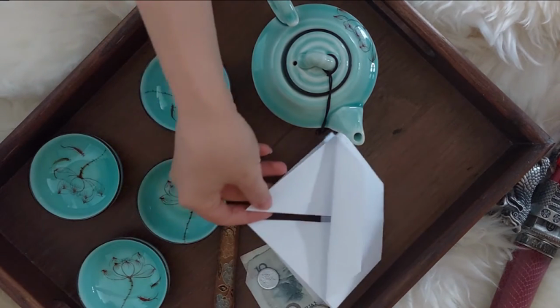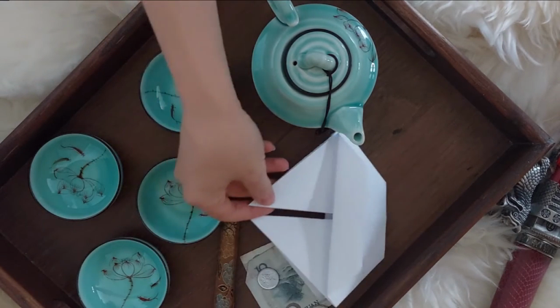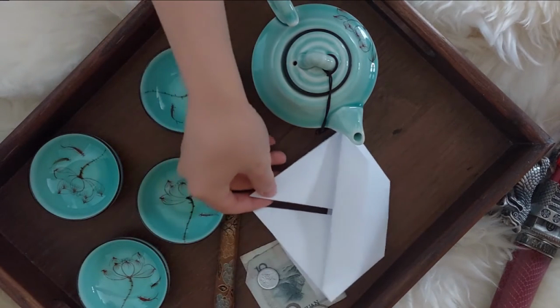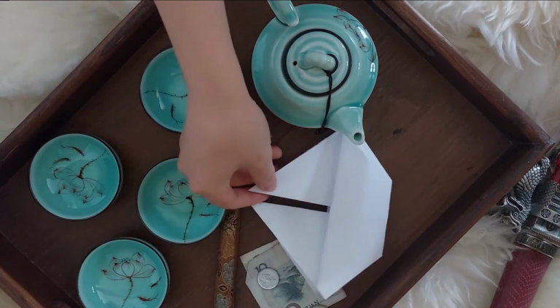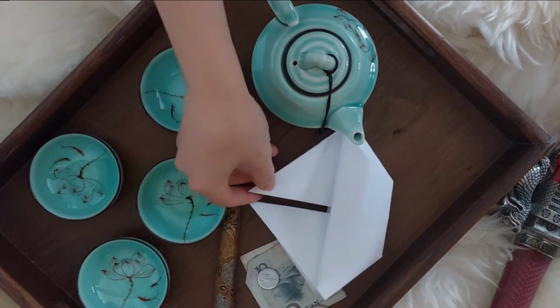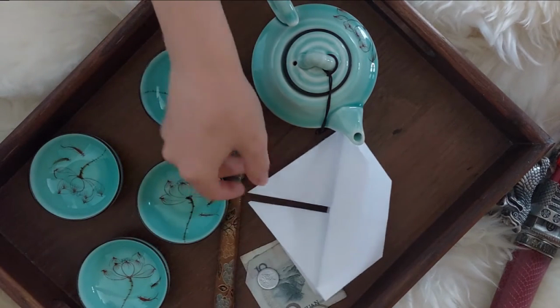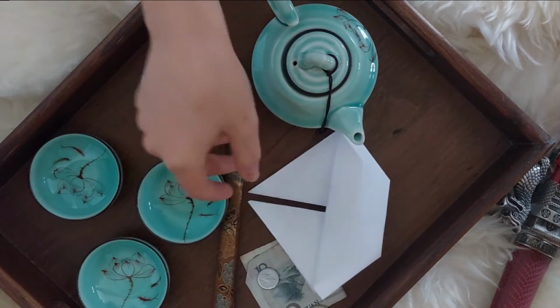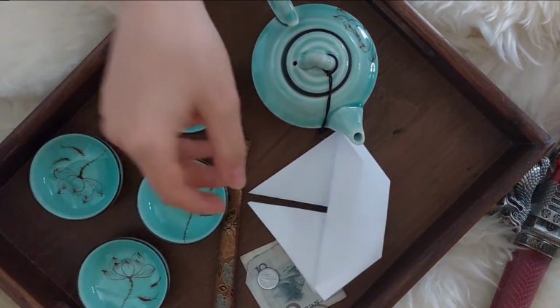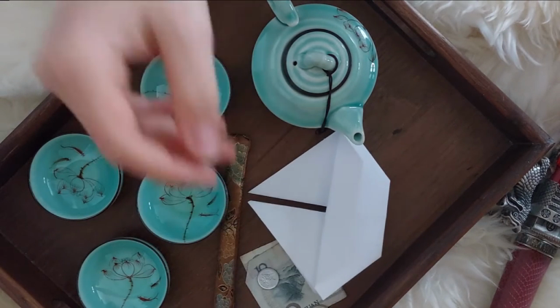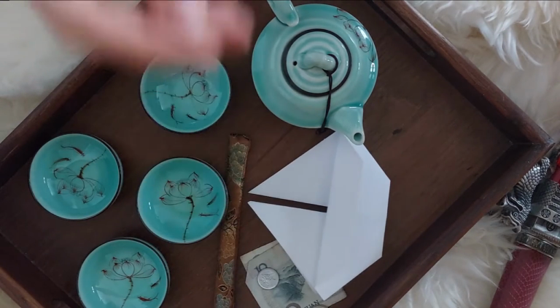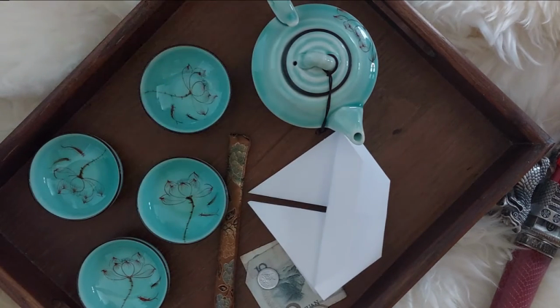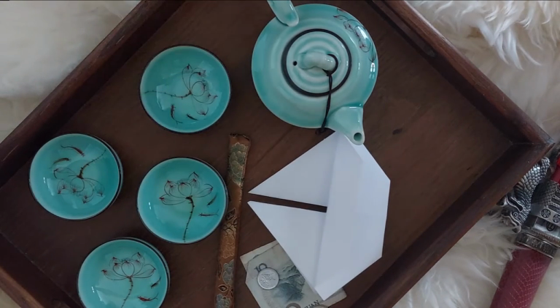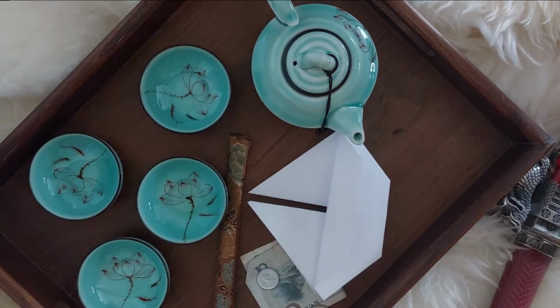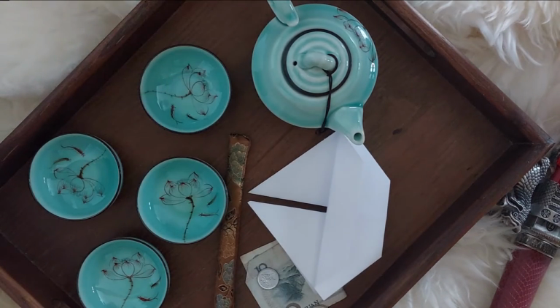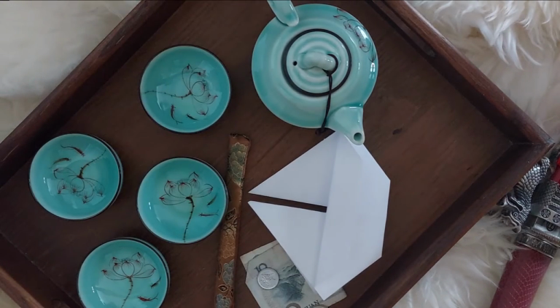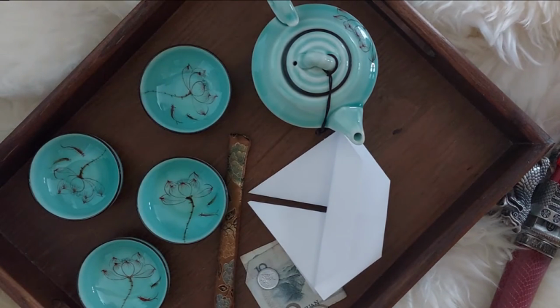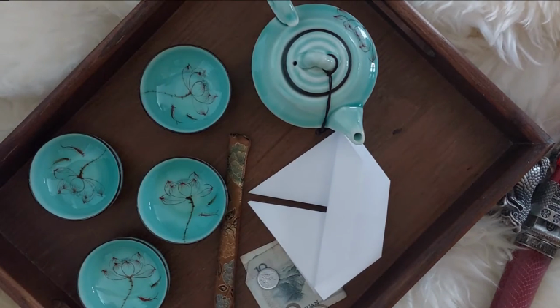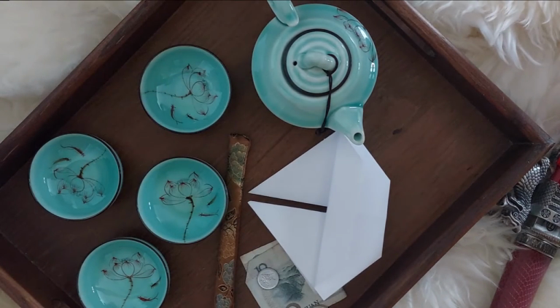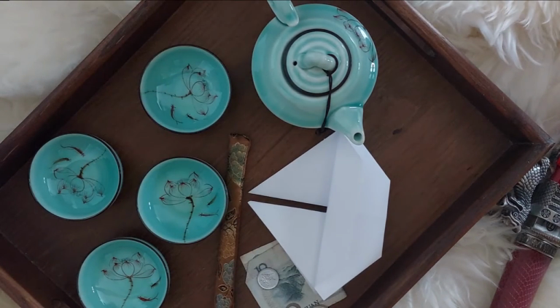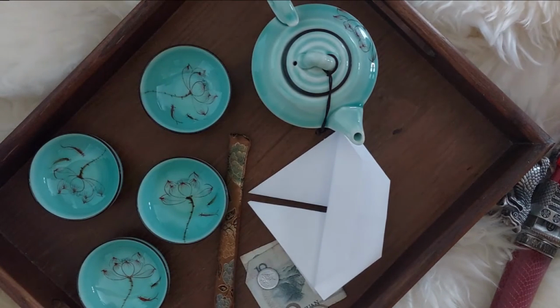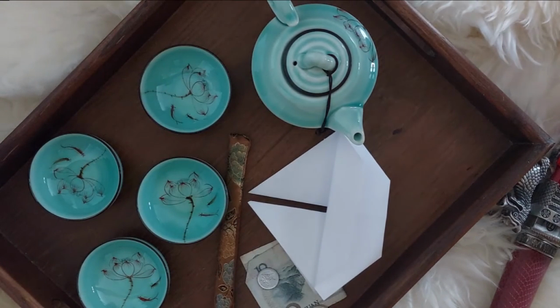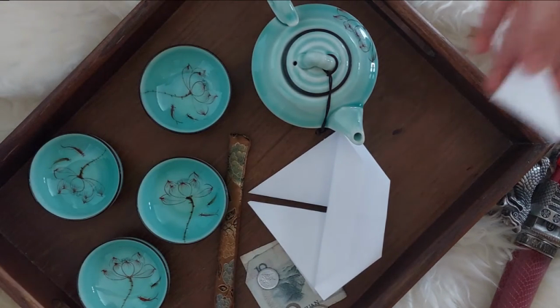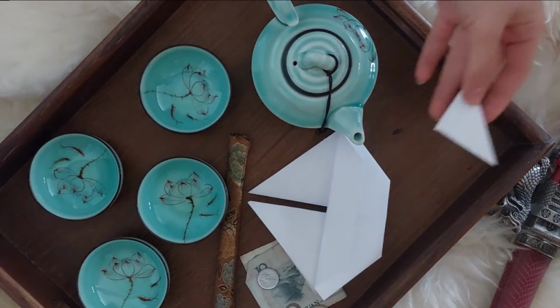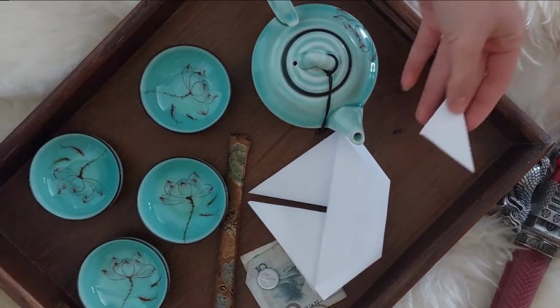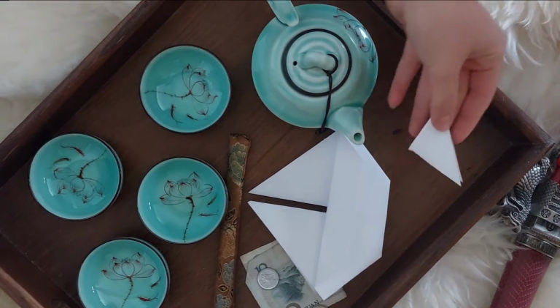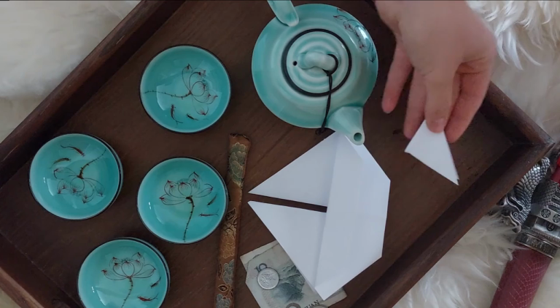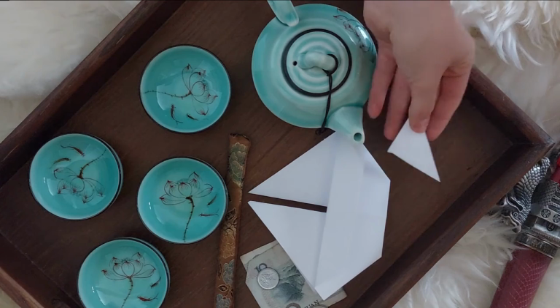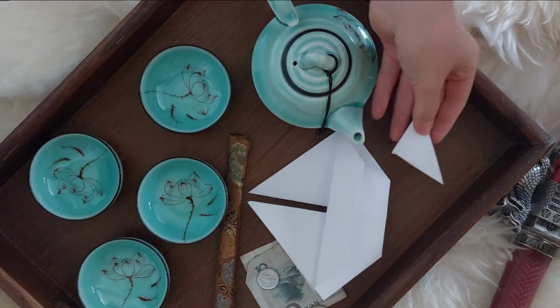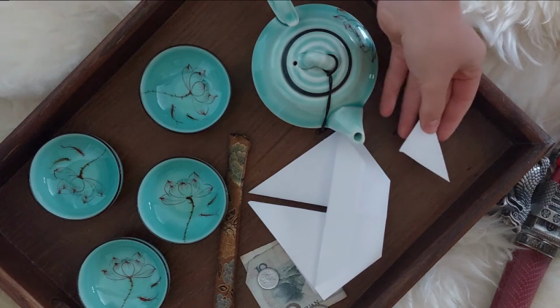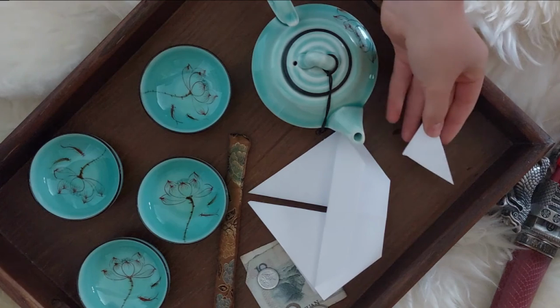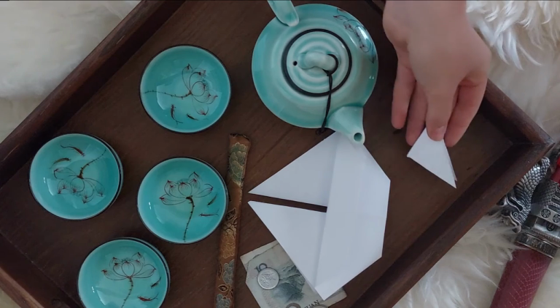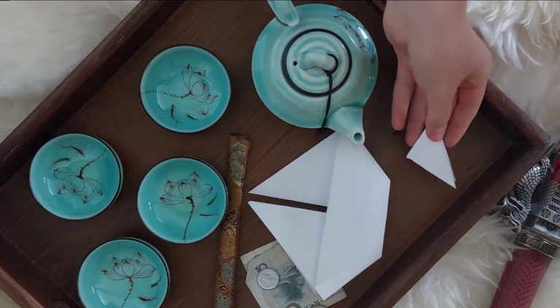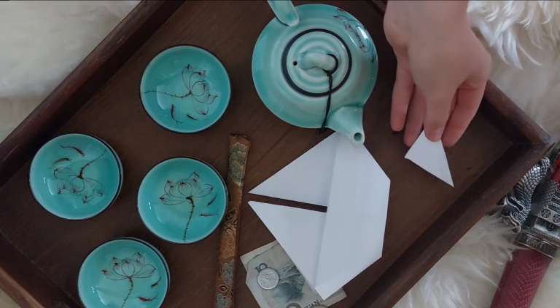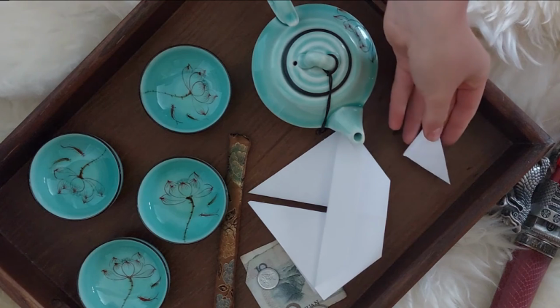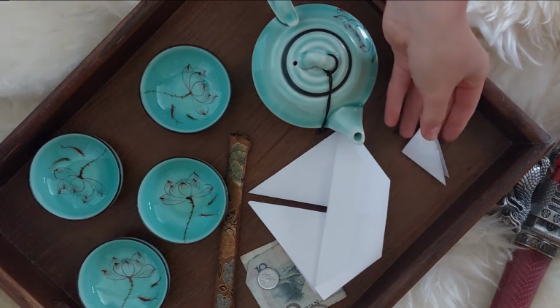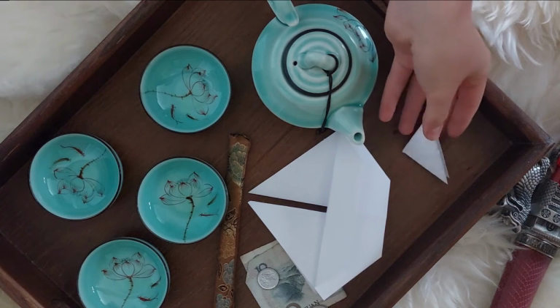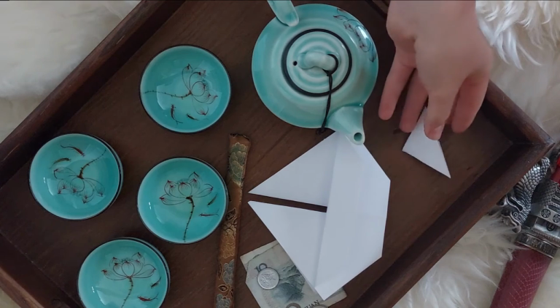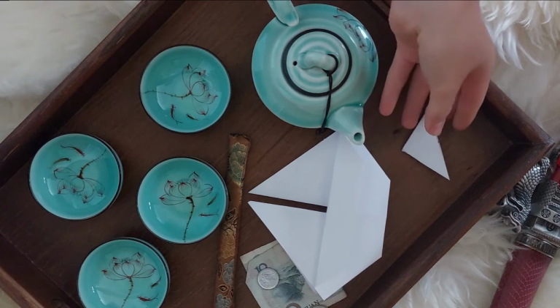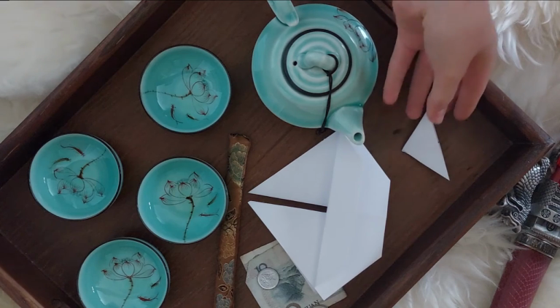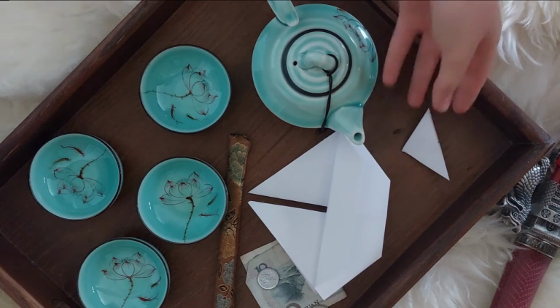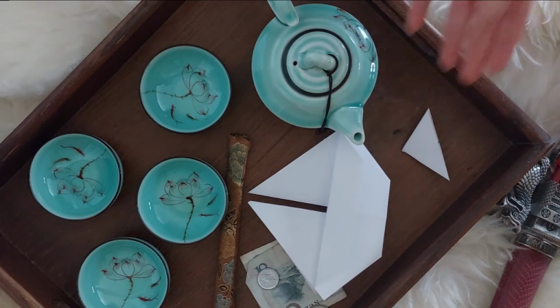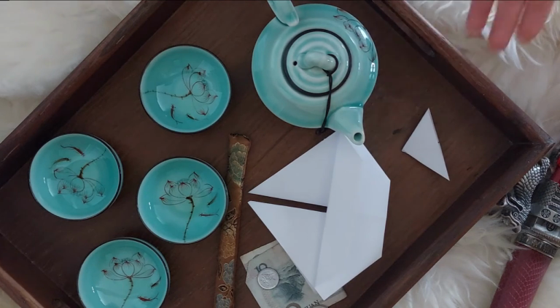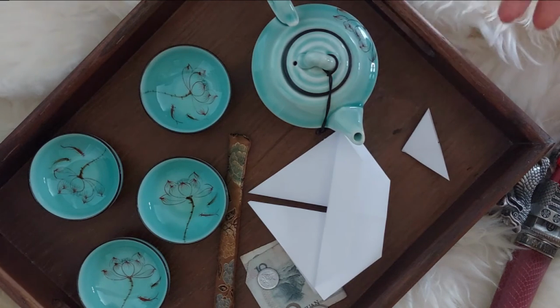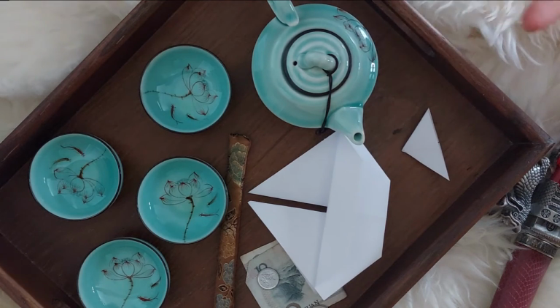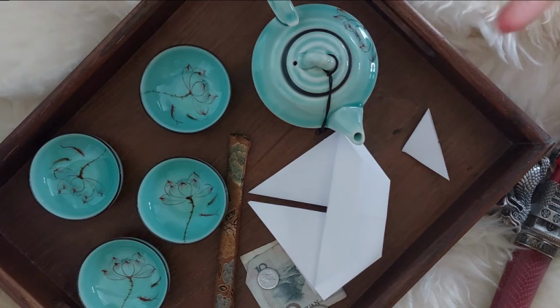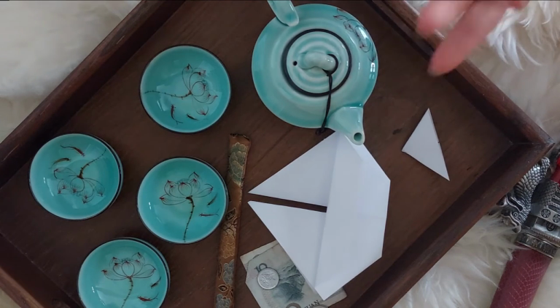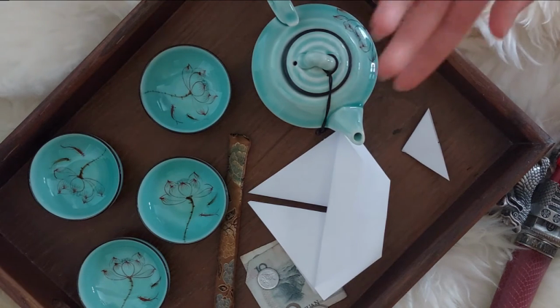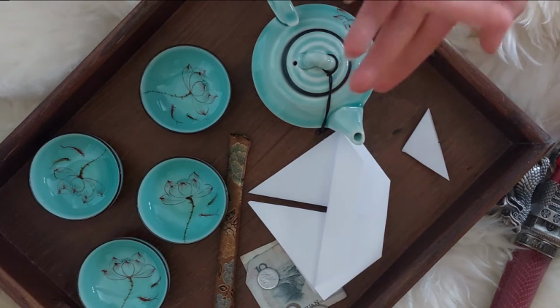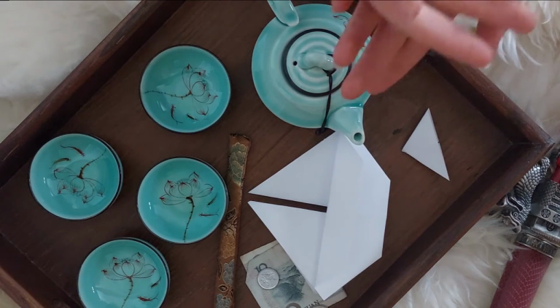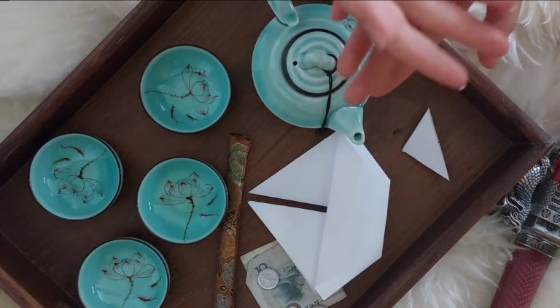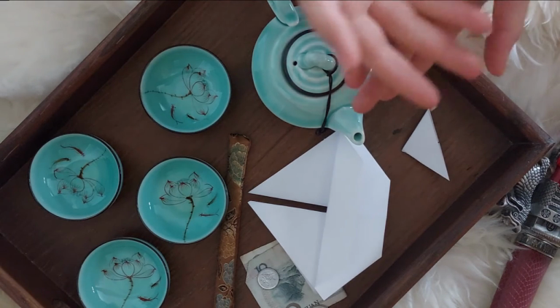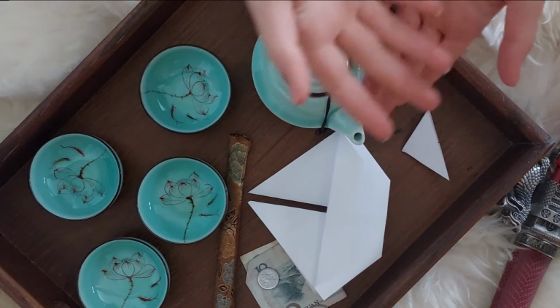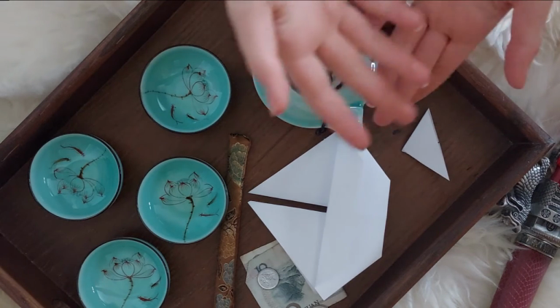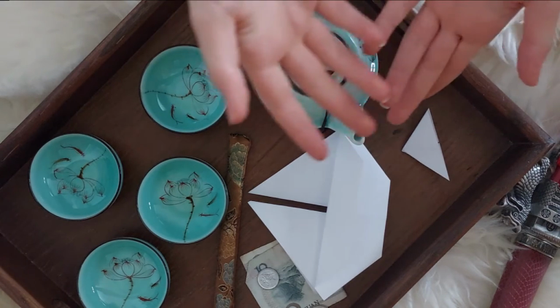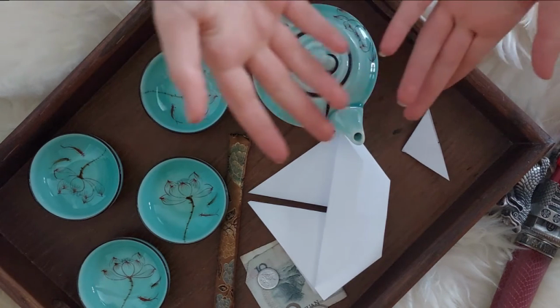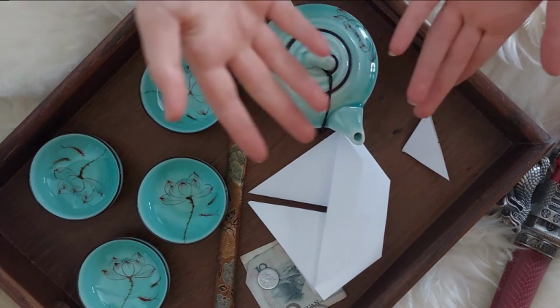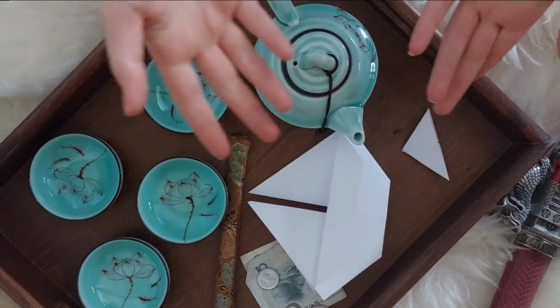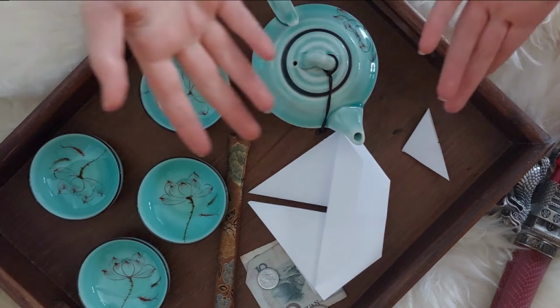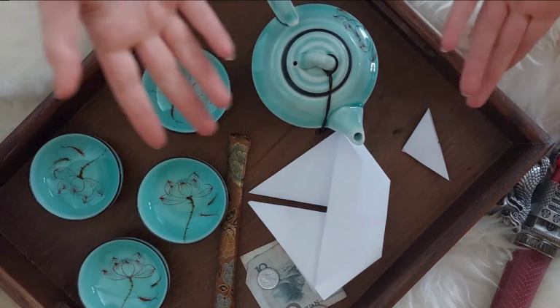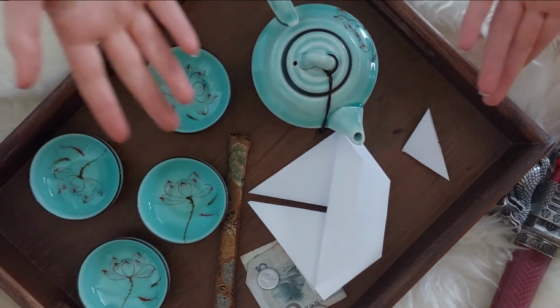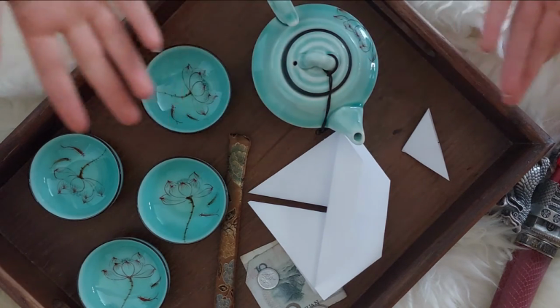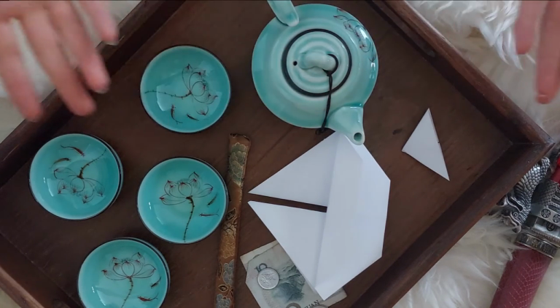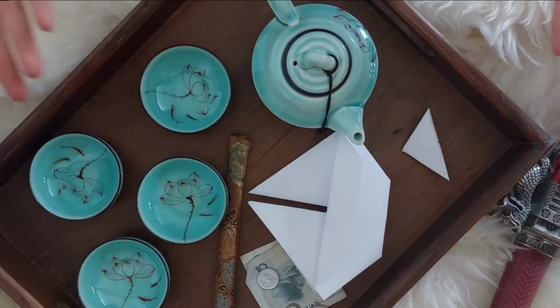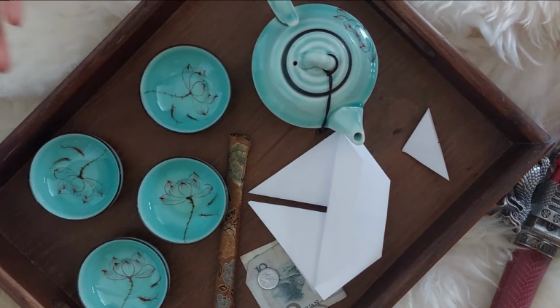Welcome! Today we will teach you how to fold this easy and fun mountain climber origami.